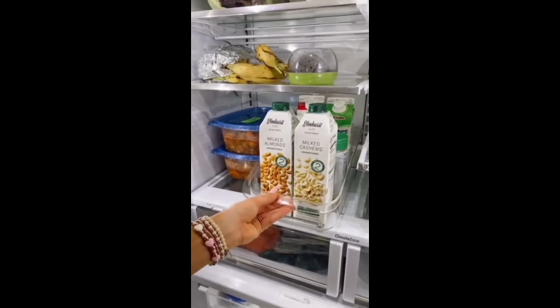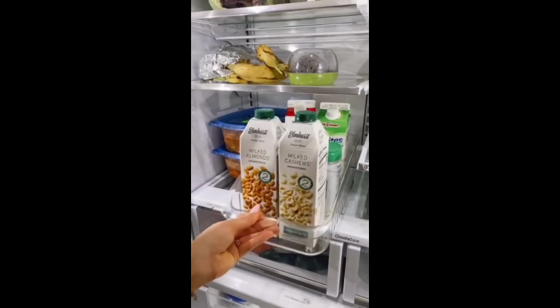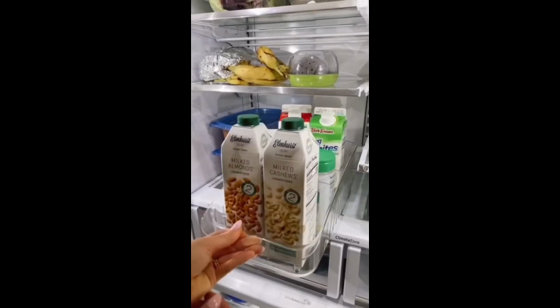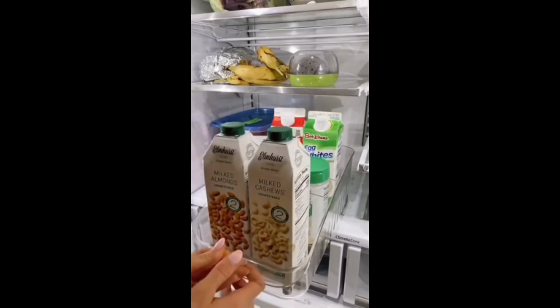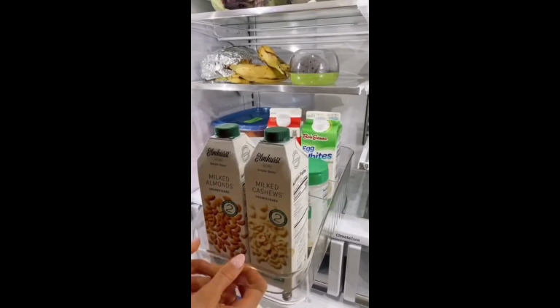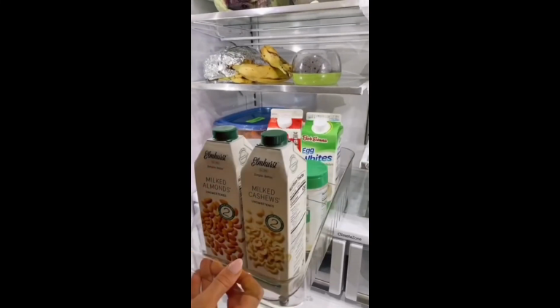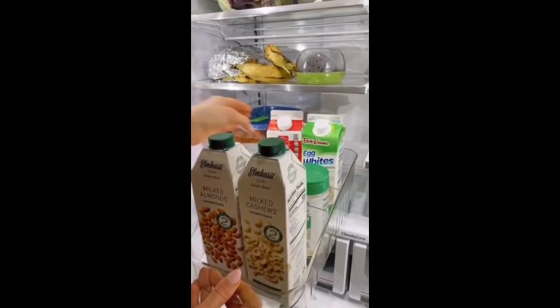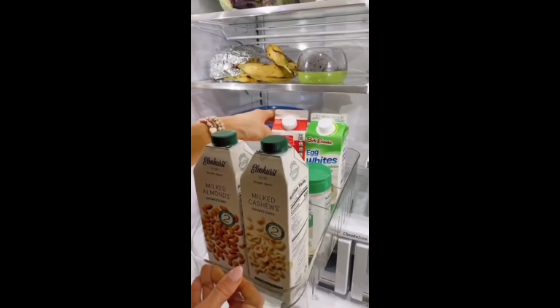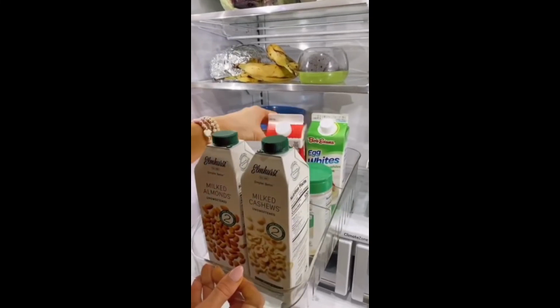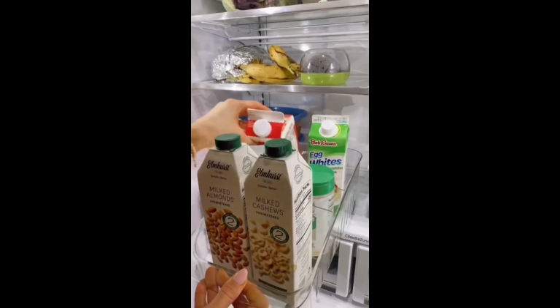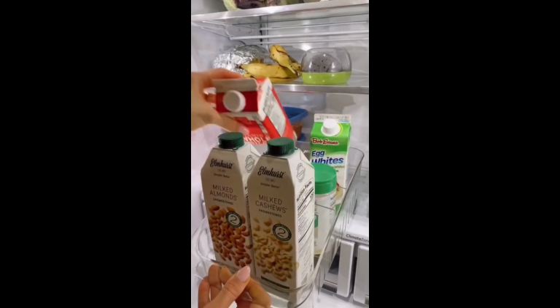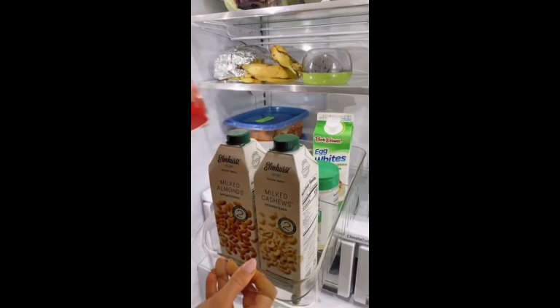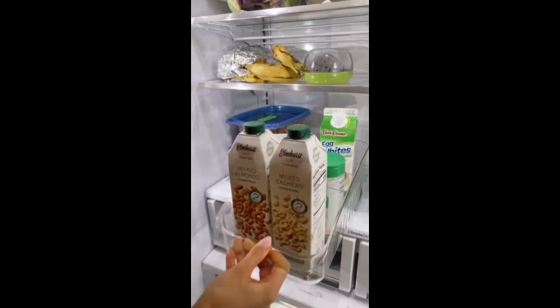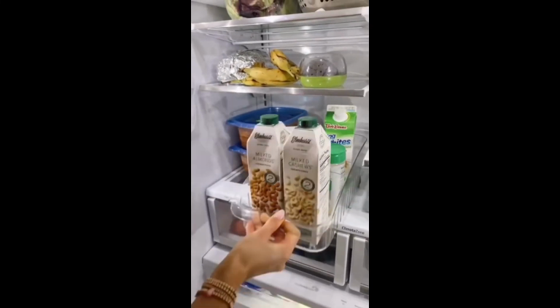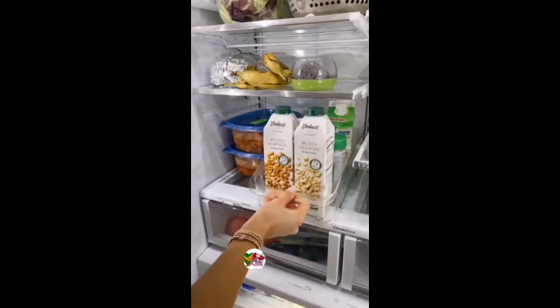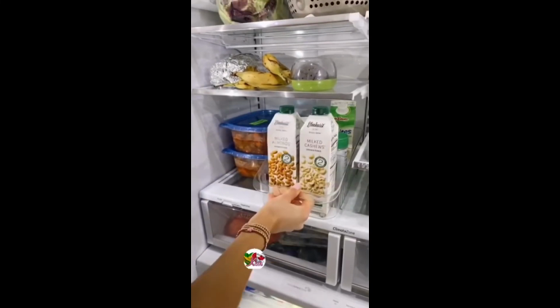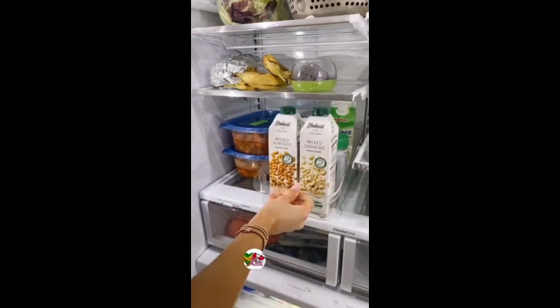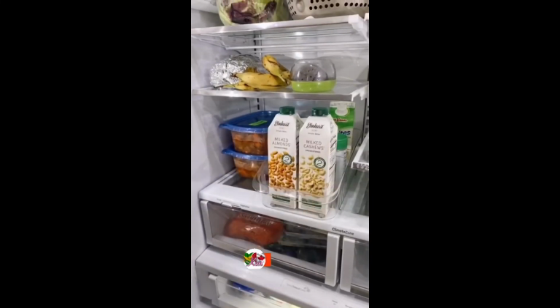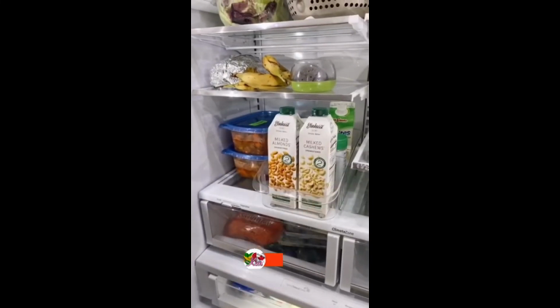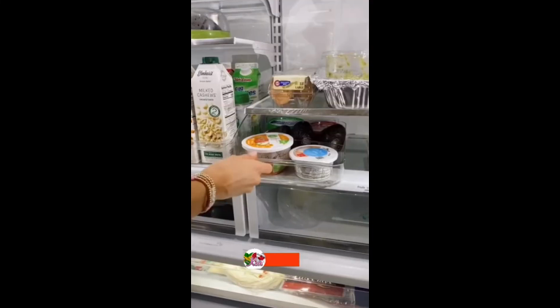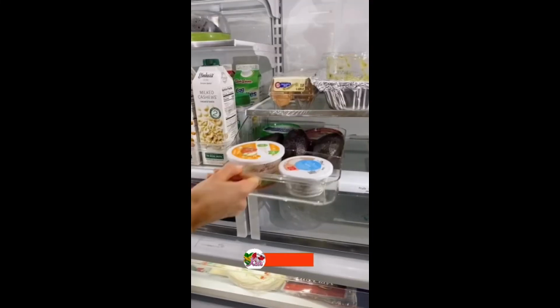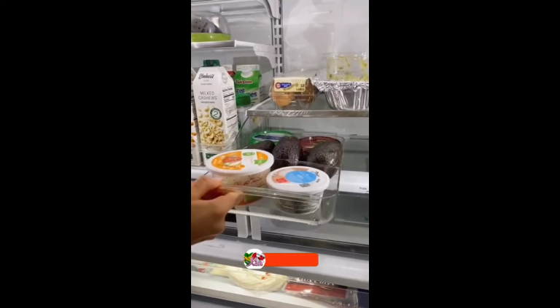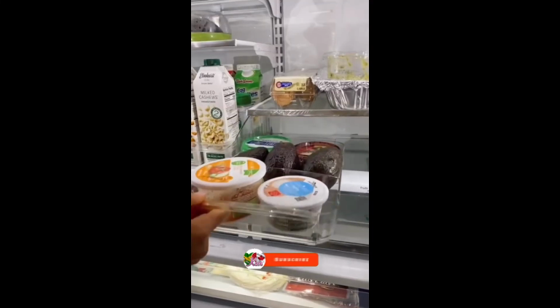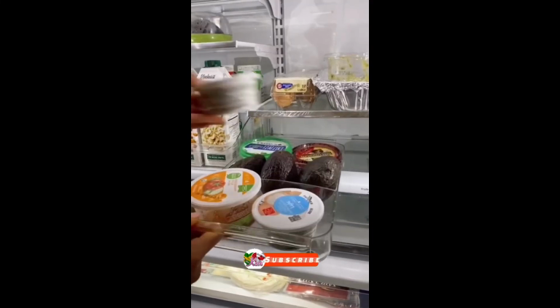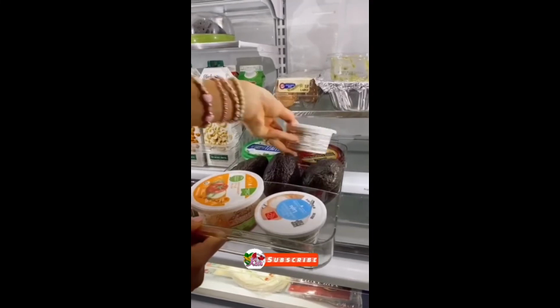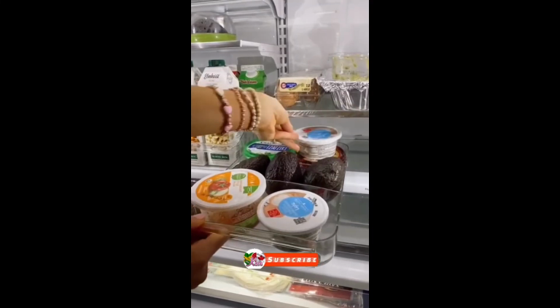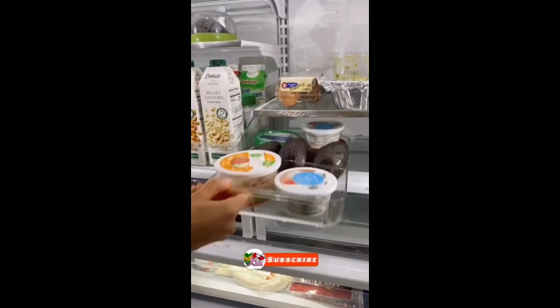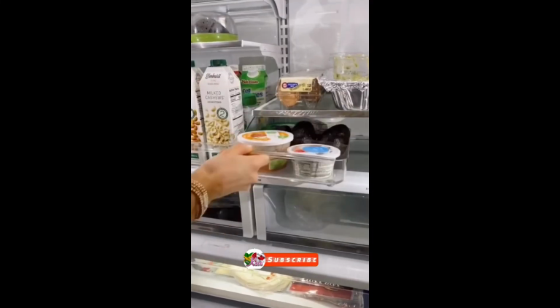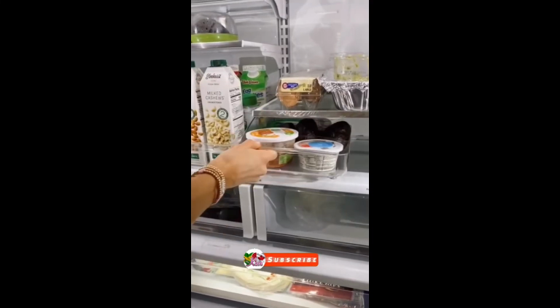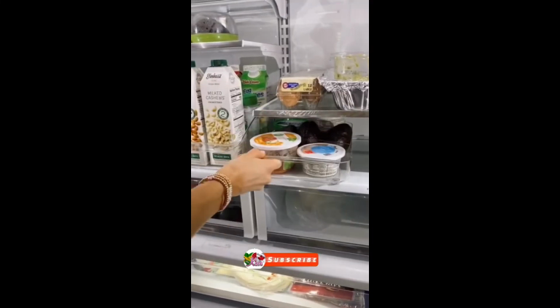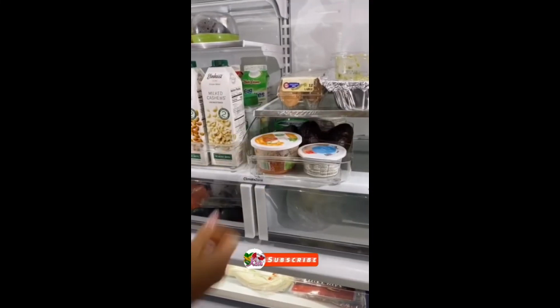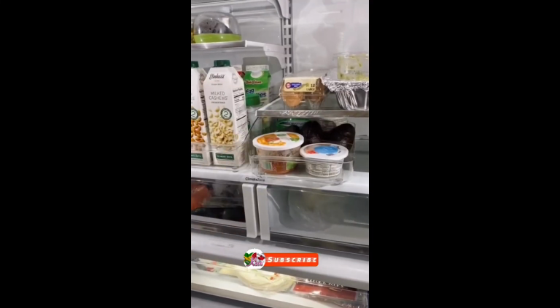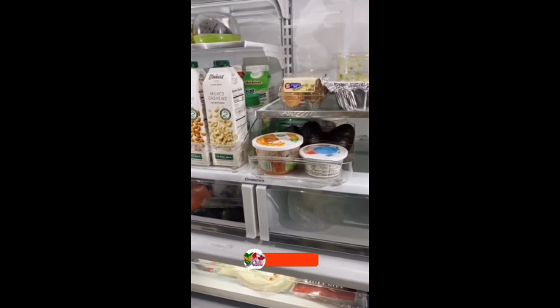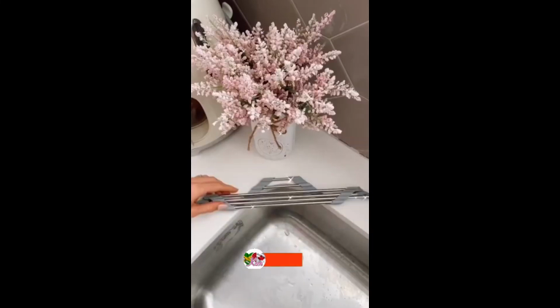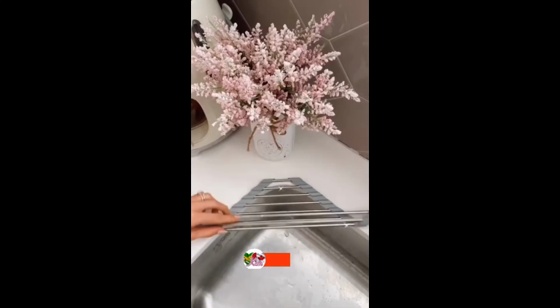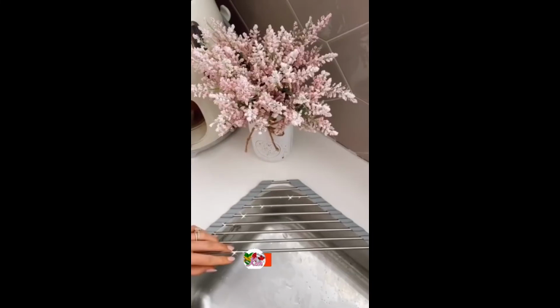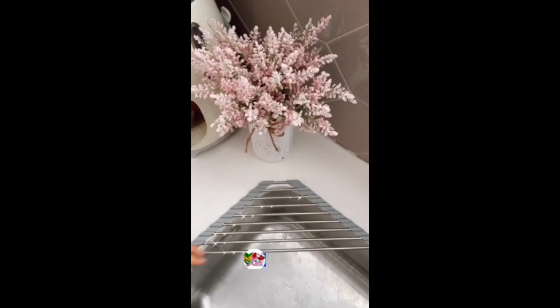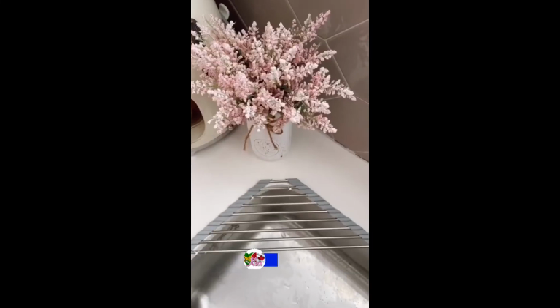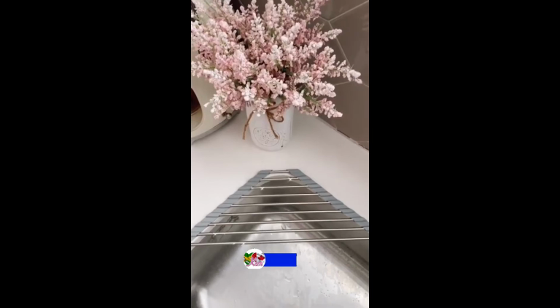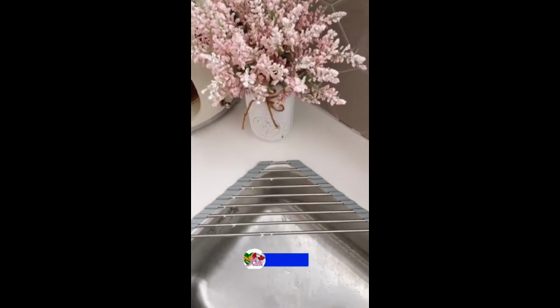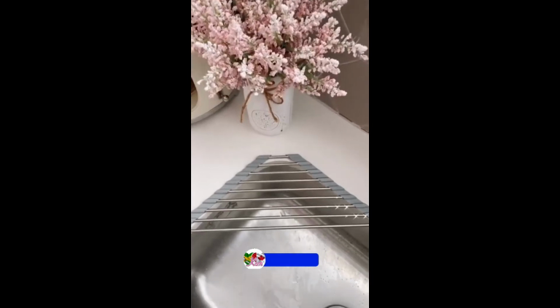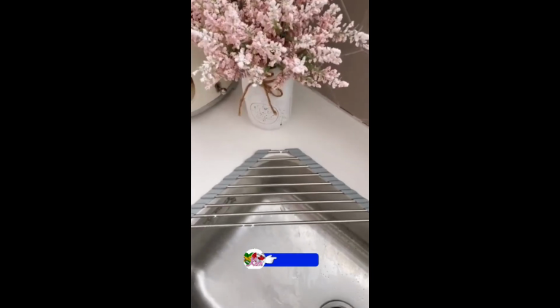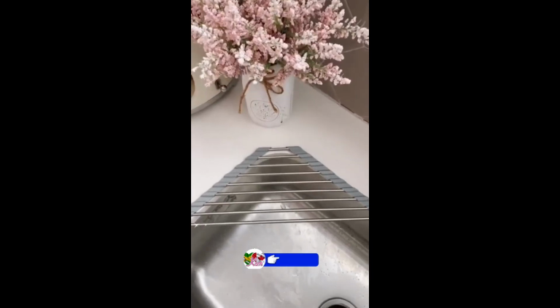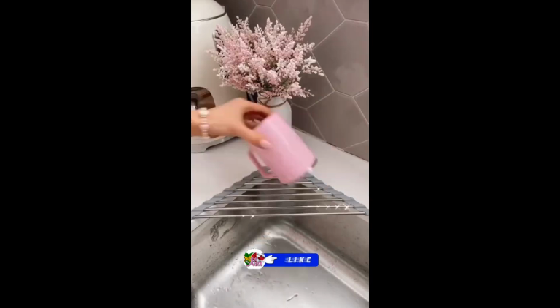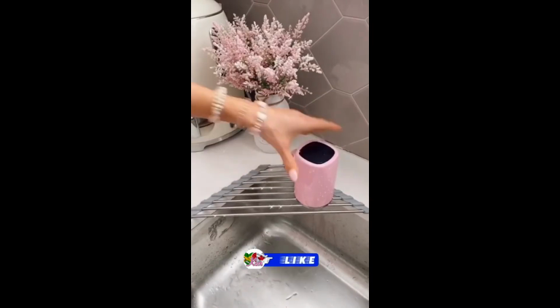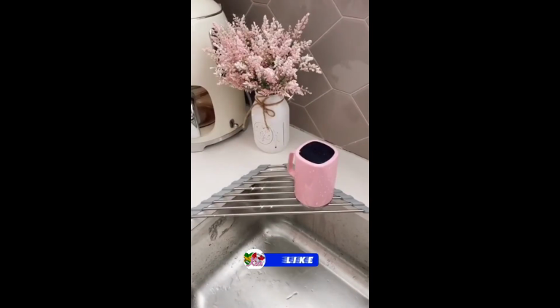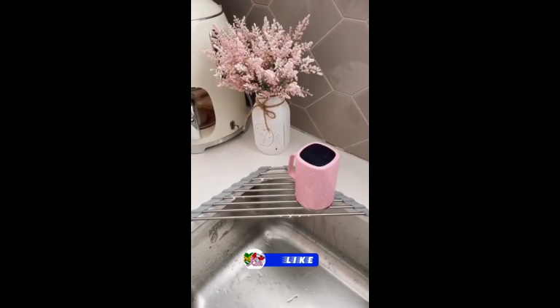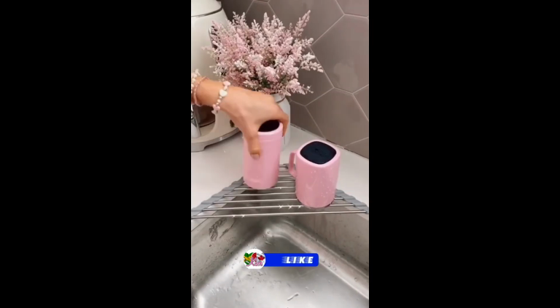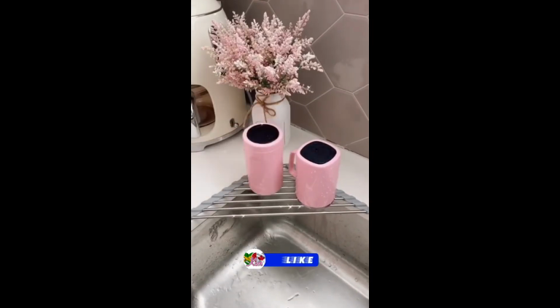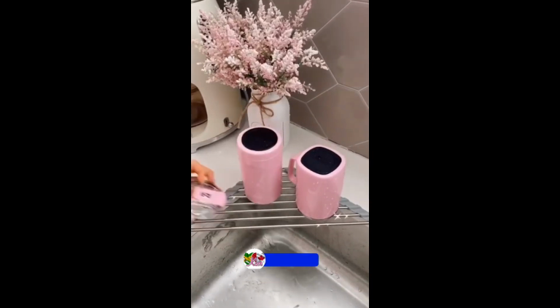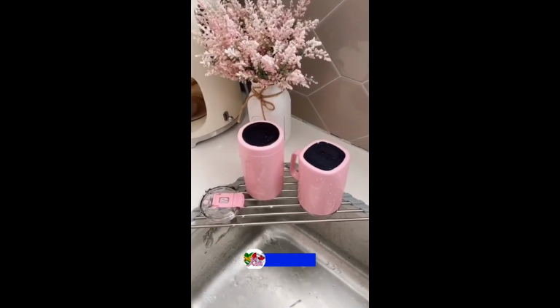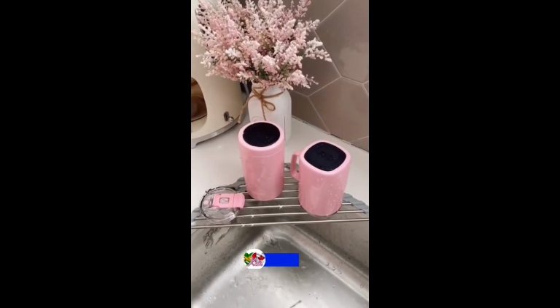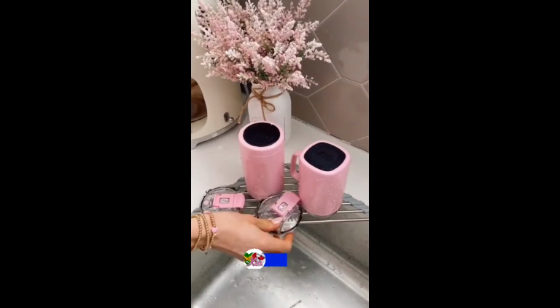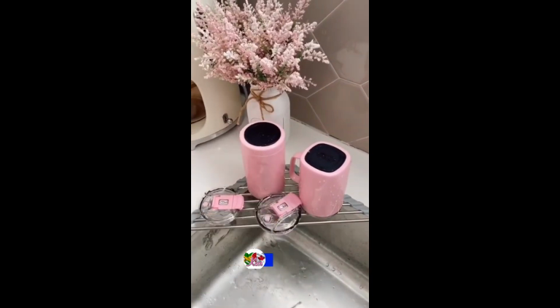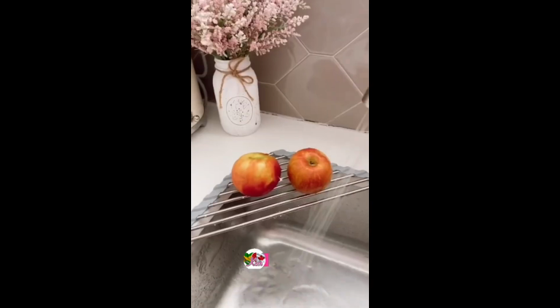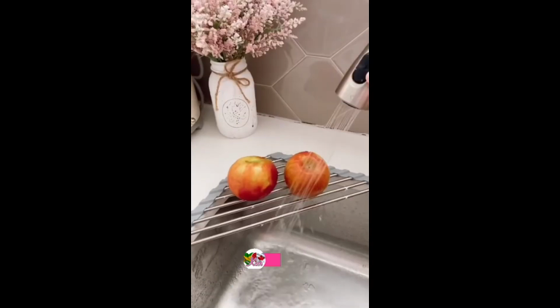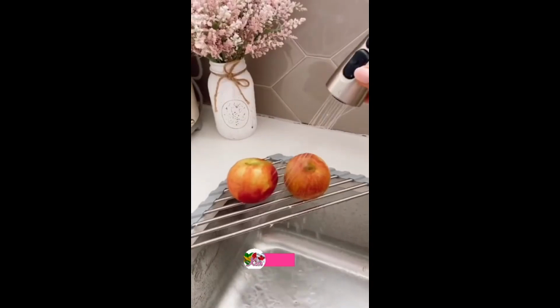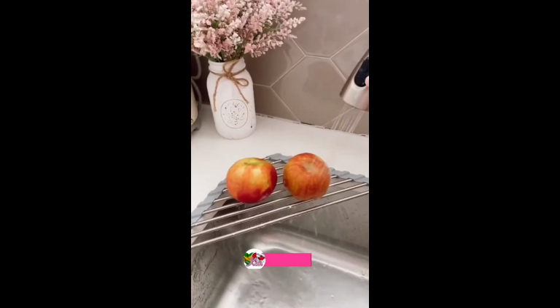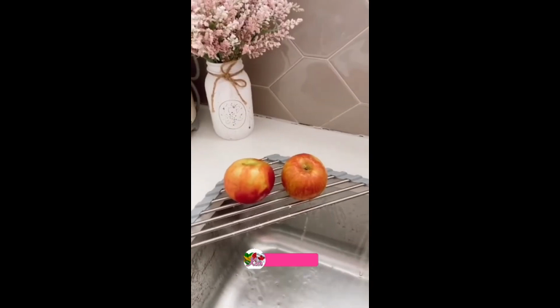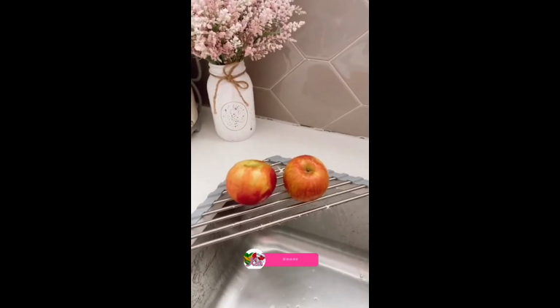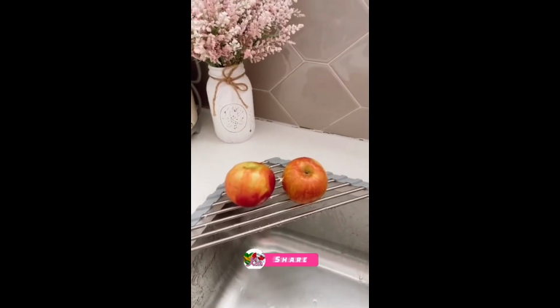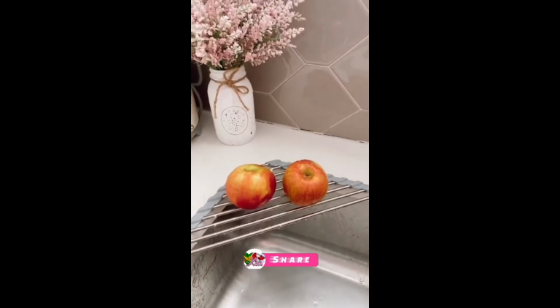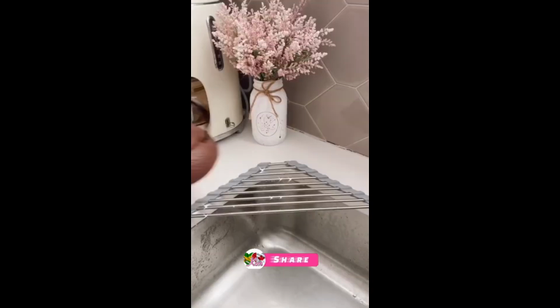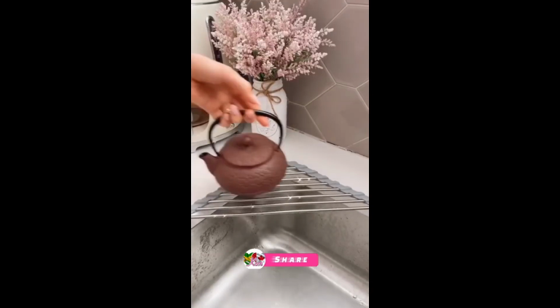These fridge caddies have wheels making it easy to reach items in the back of your fridge. And this mini over-the-sink drying rack is back in stock, can wash produce, and is heat resistant.